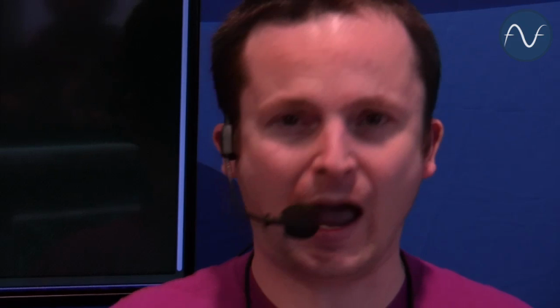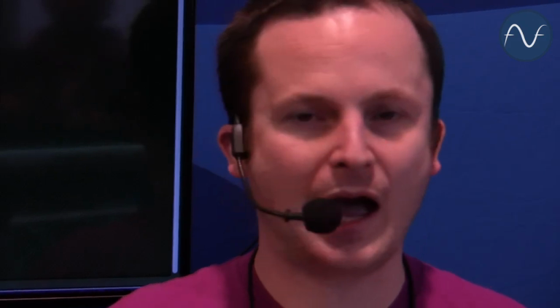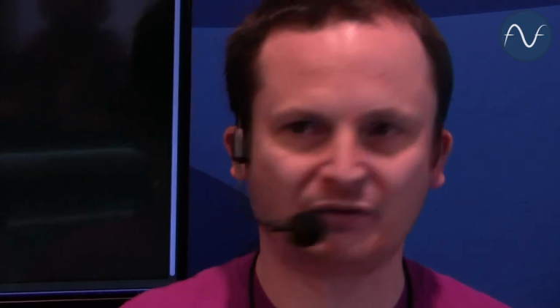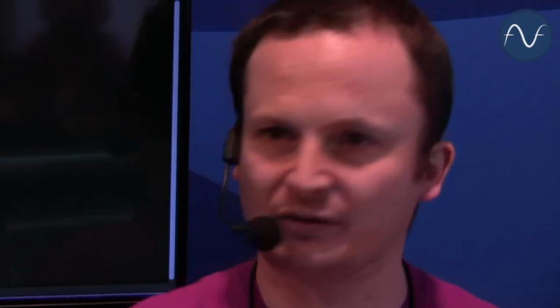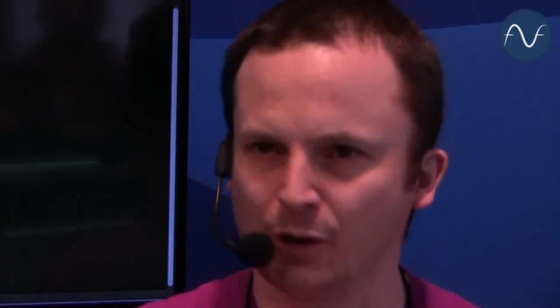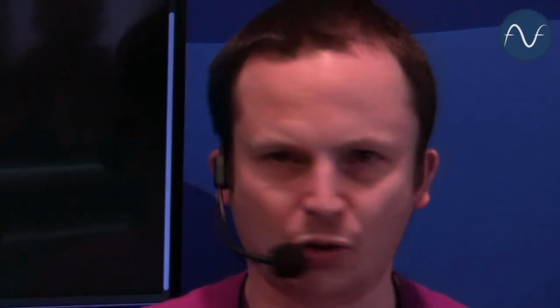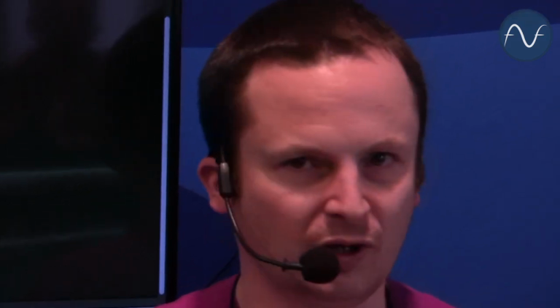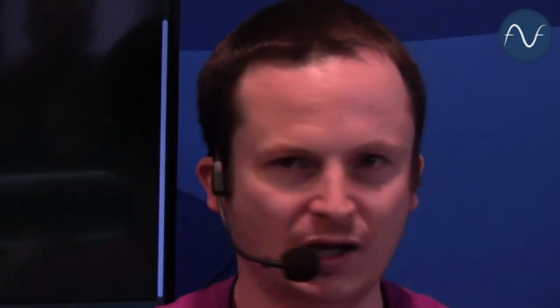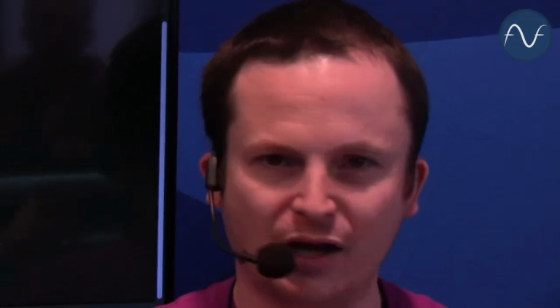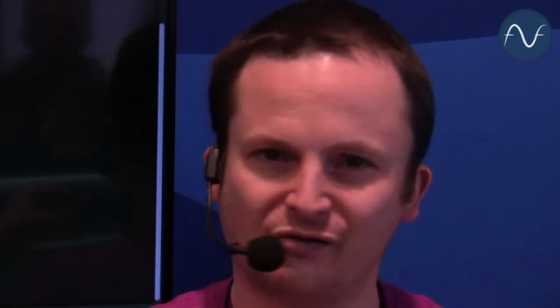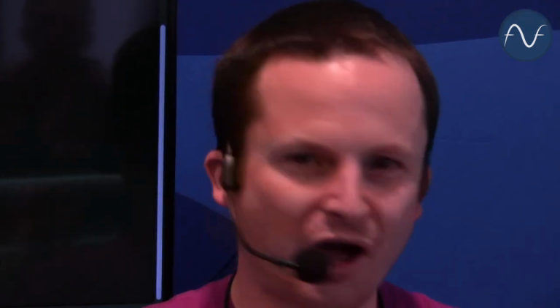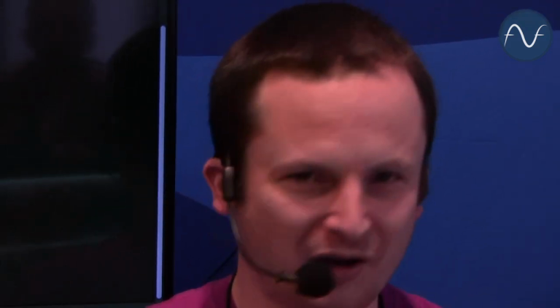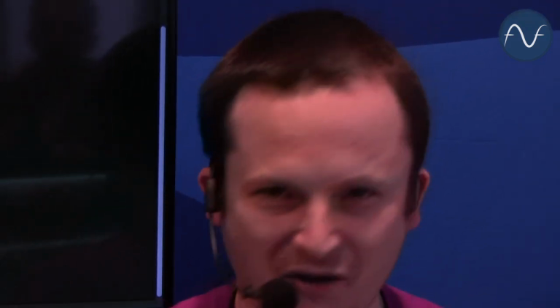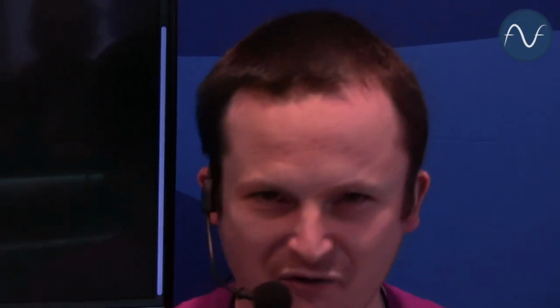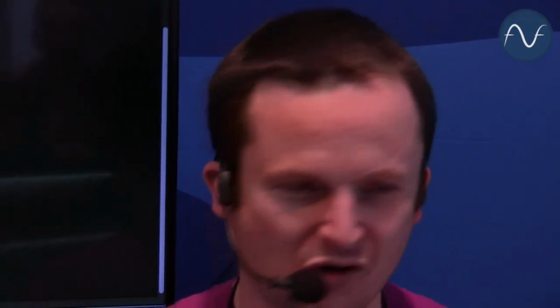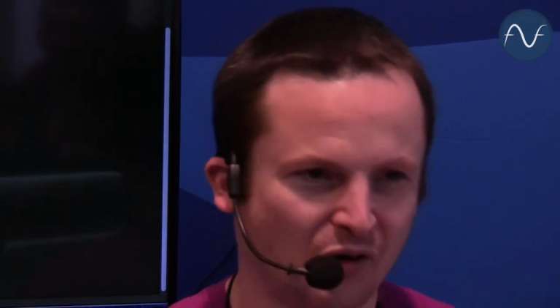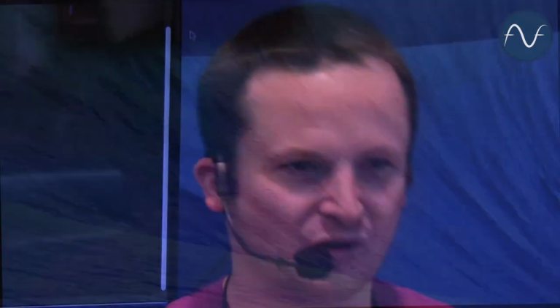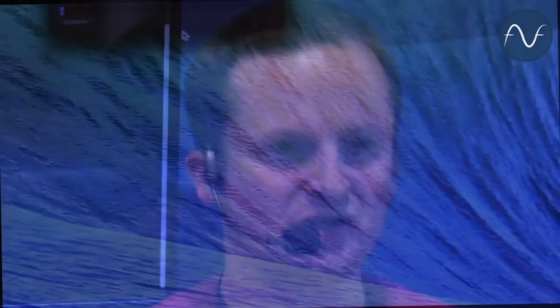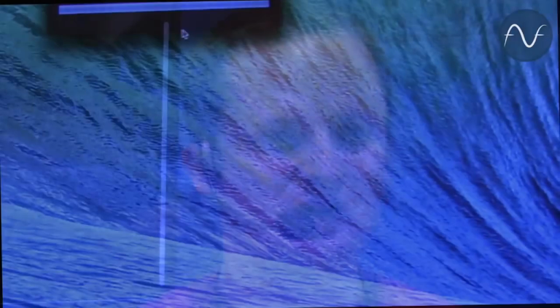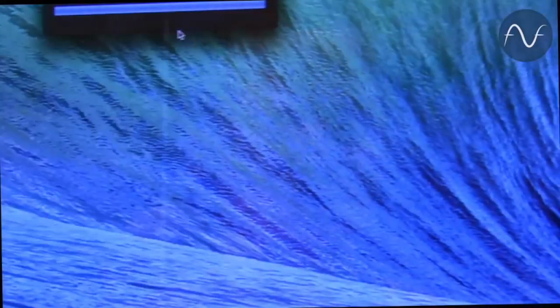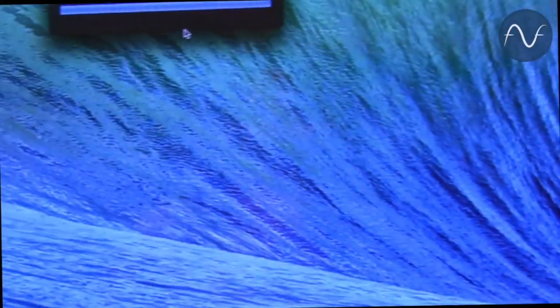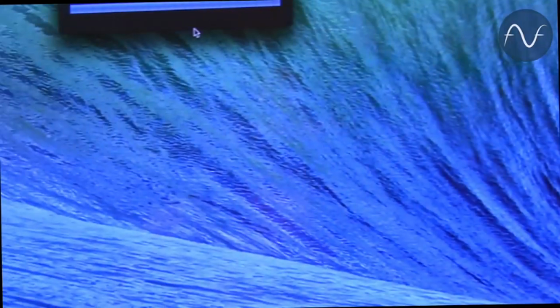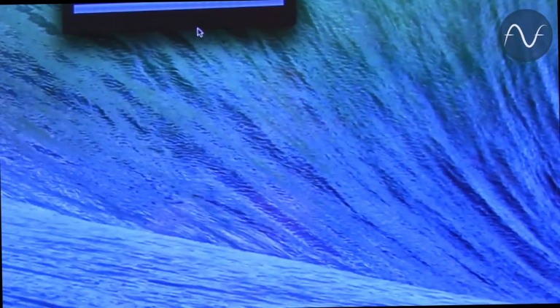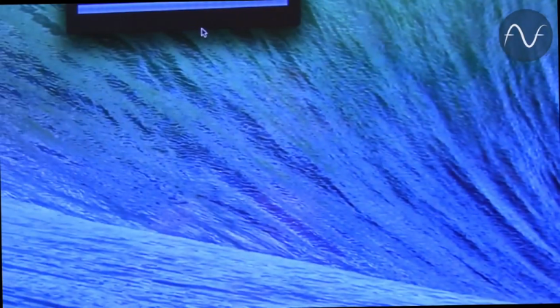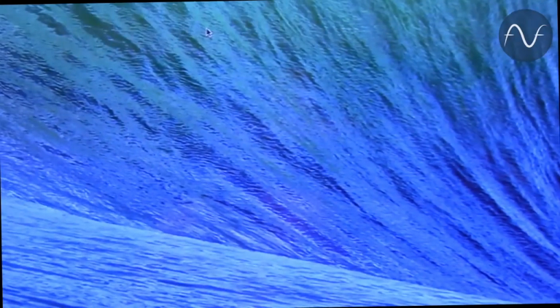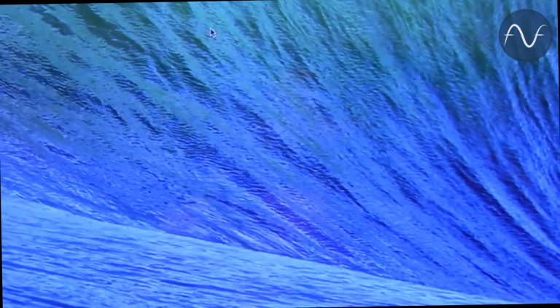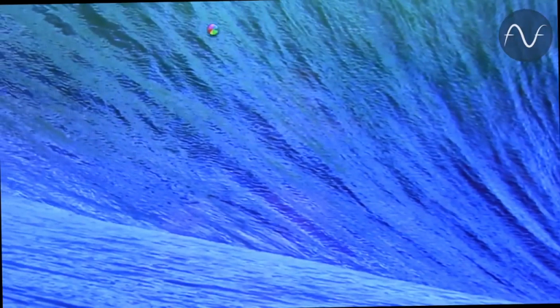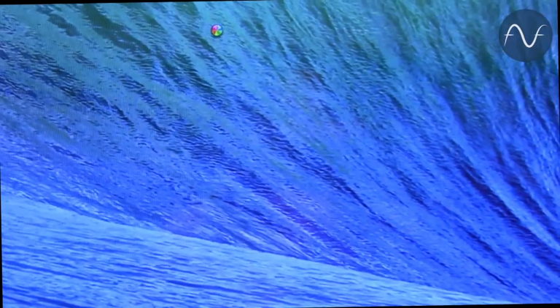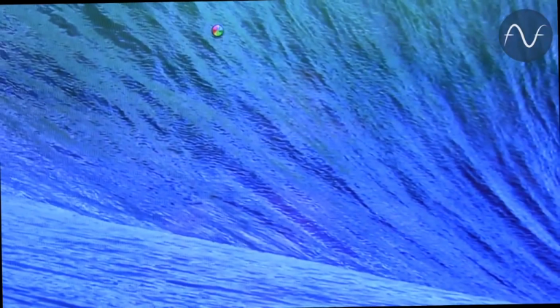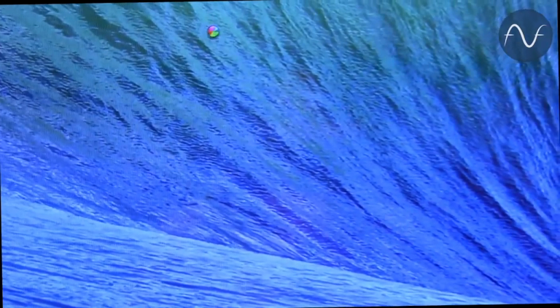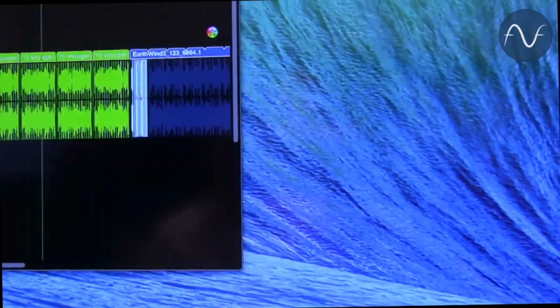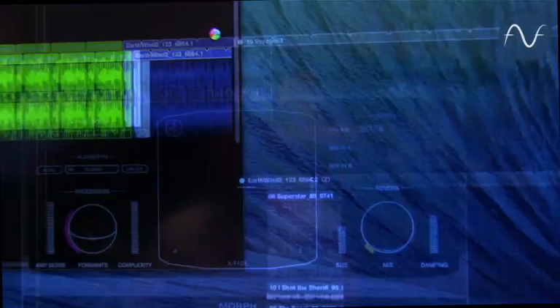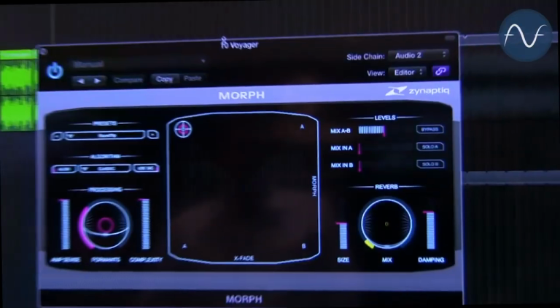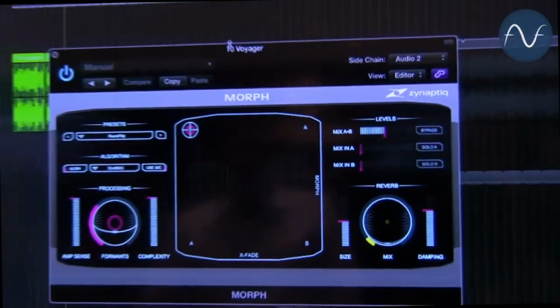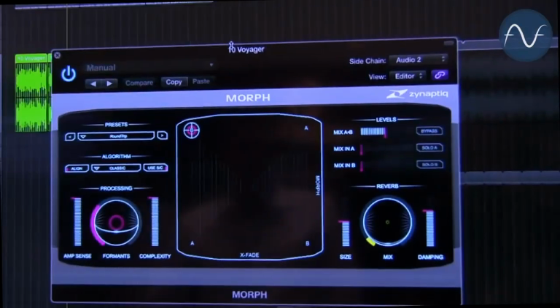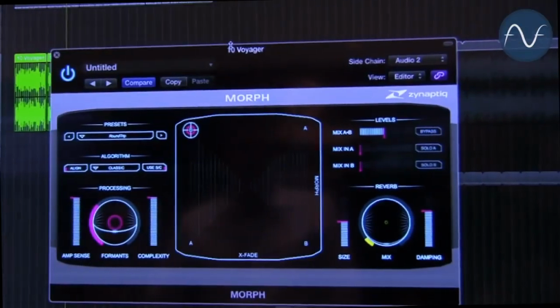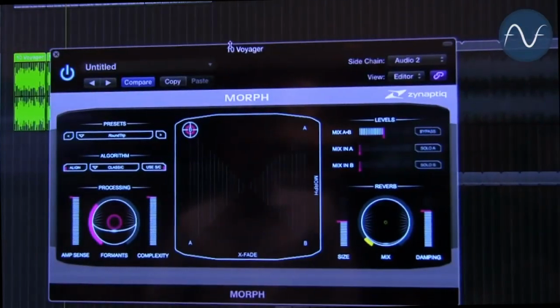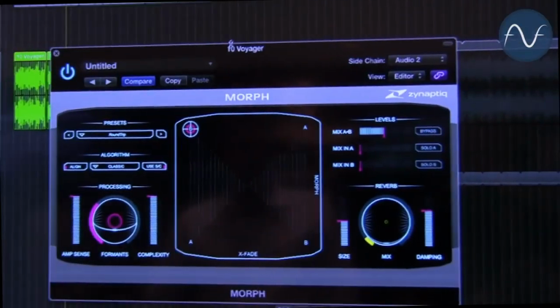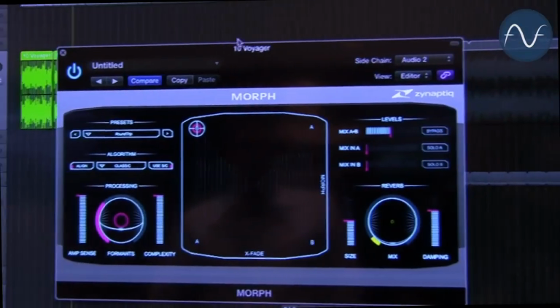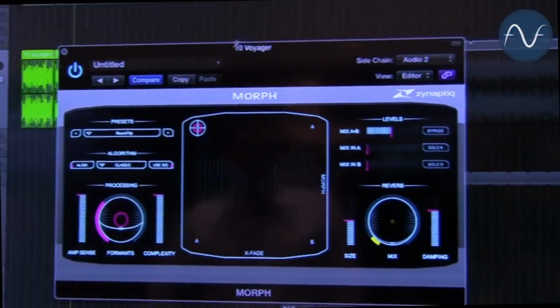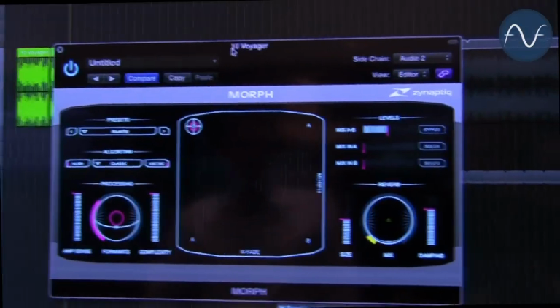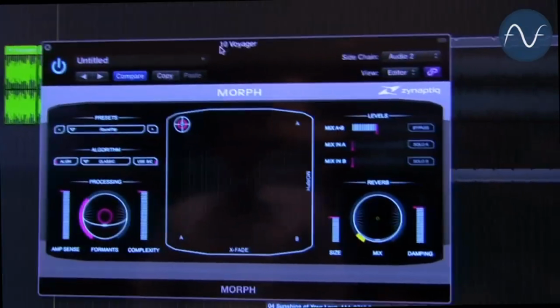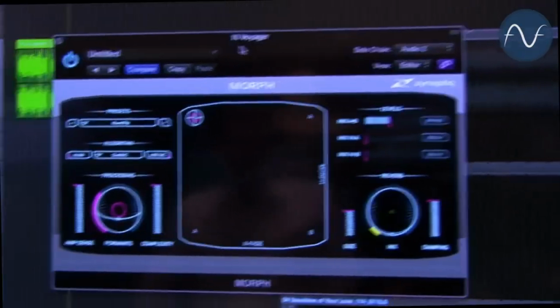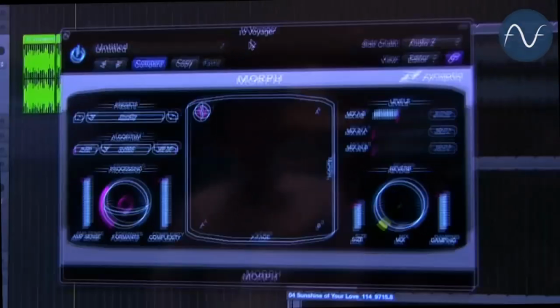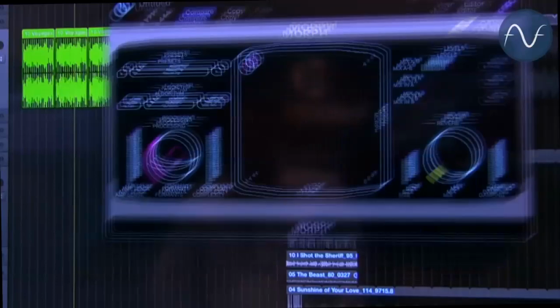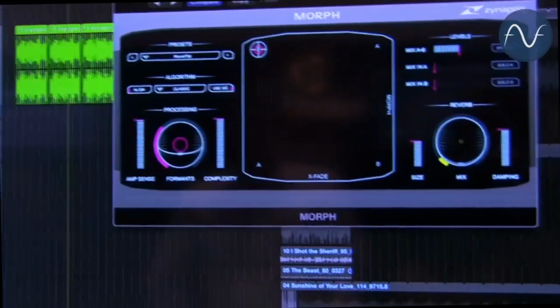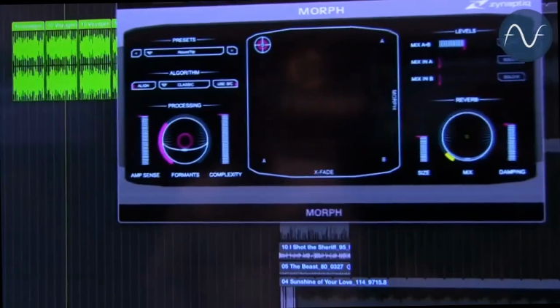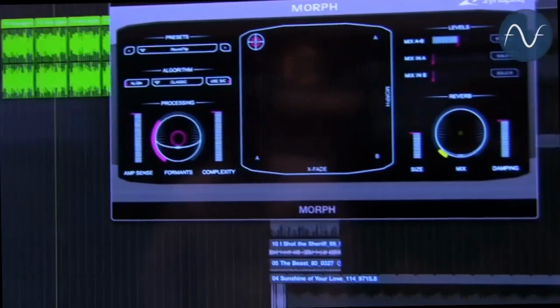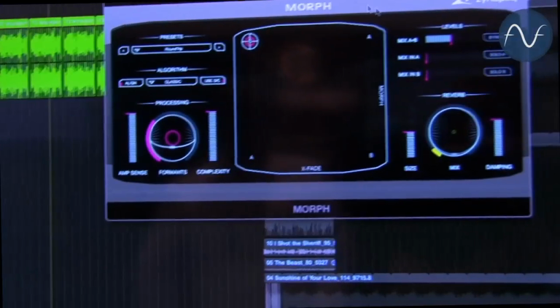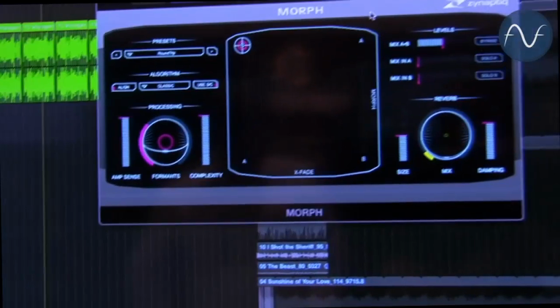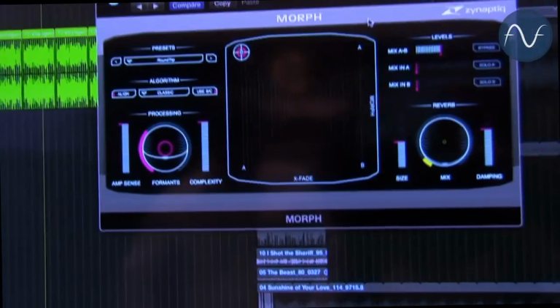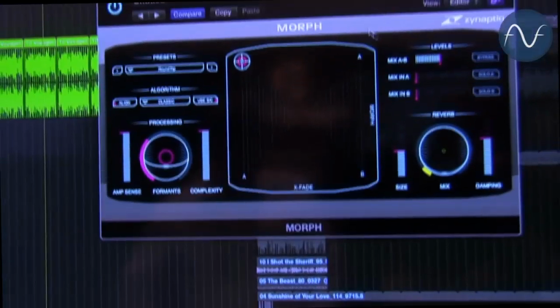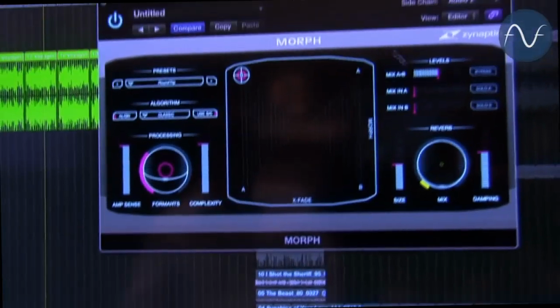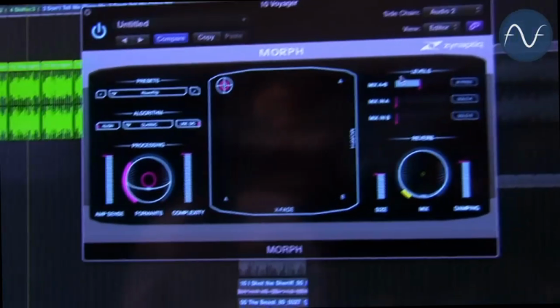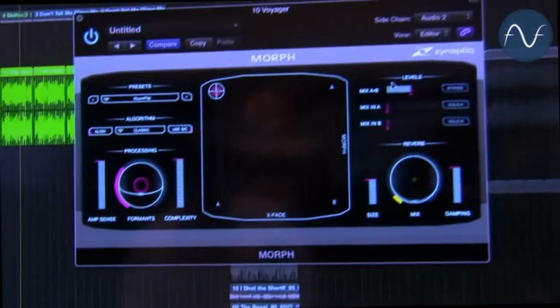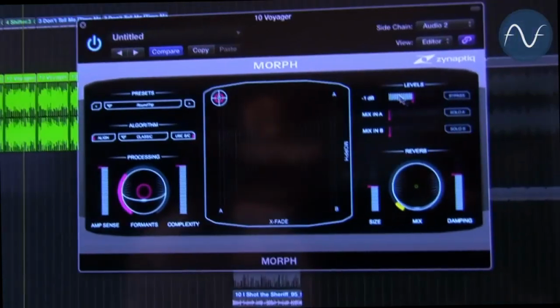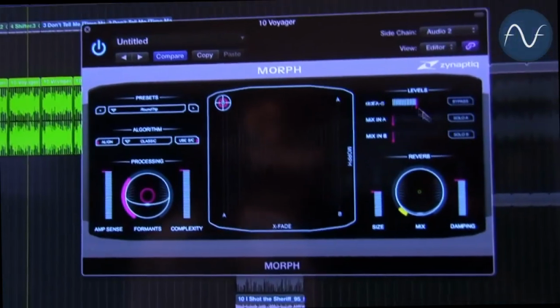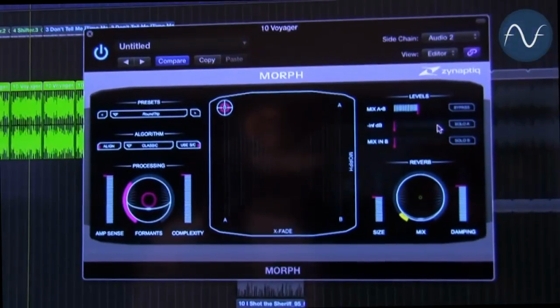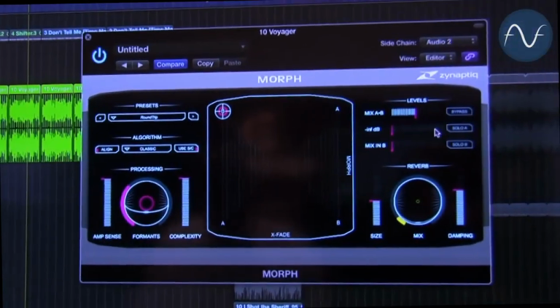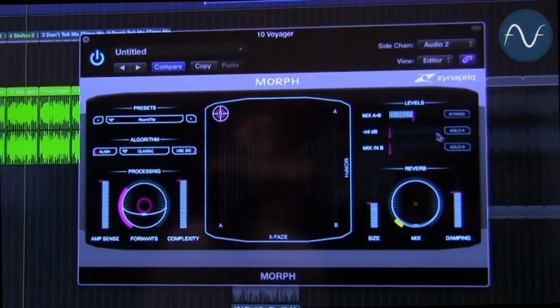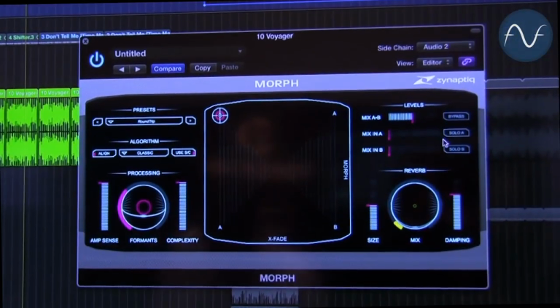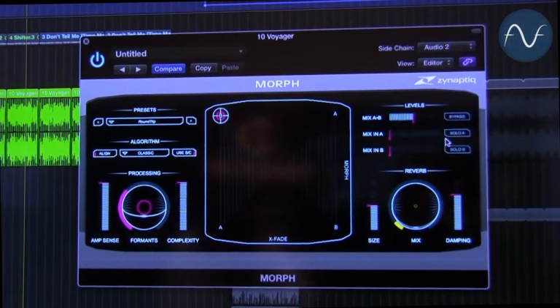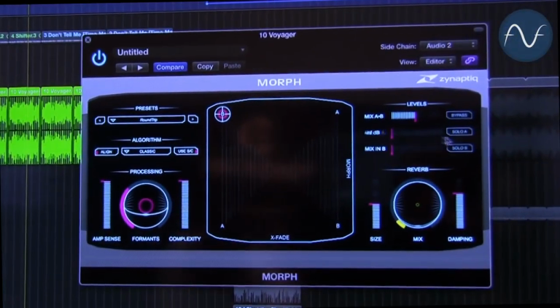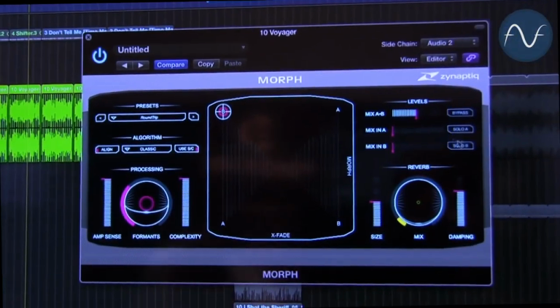But it absolutely is not a vocoder. So it's not only crazy monster voices you can make — you can also make really funky new music.